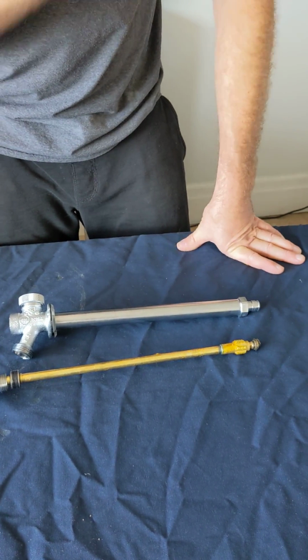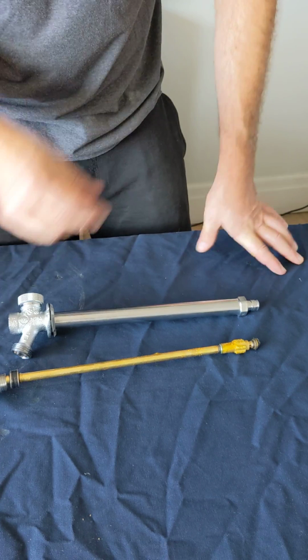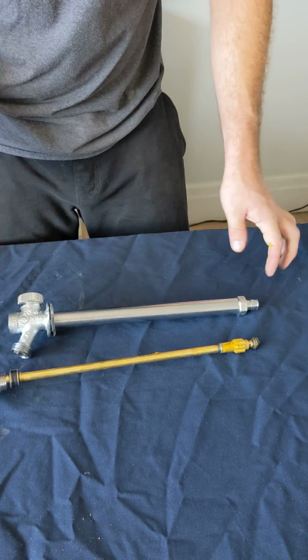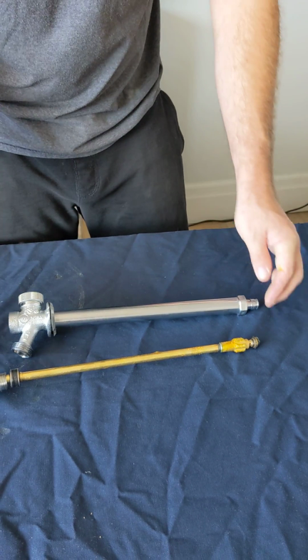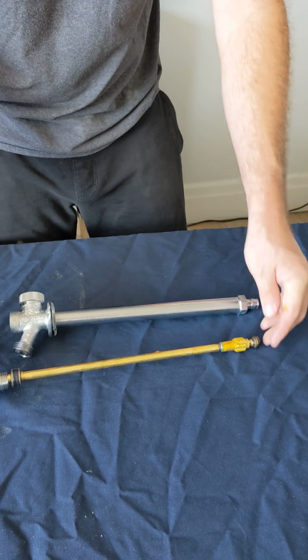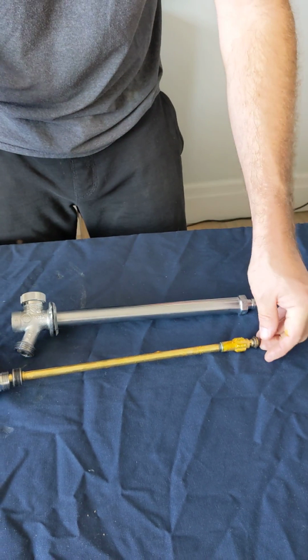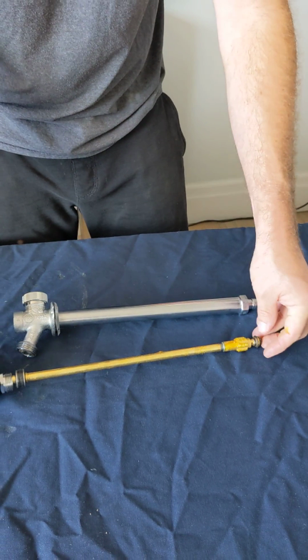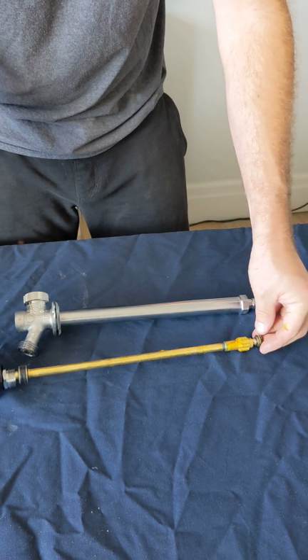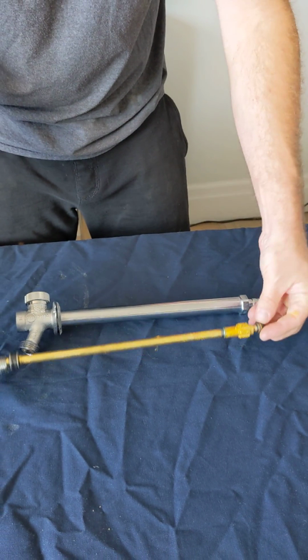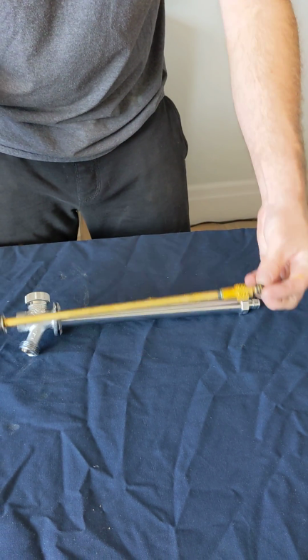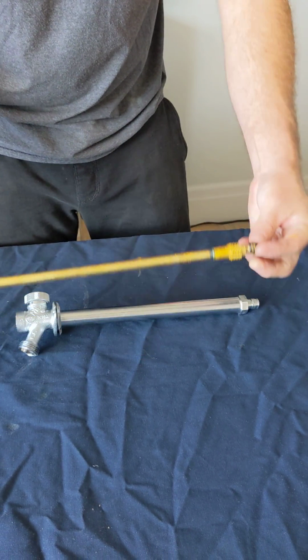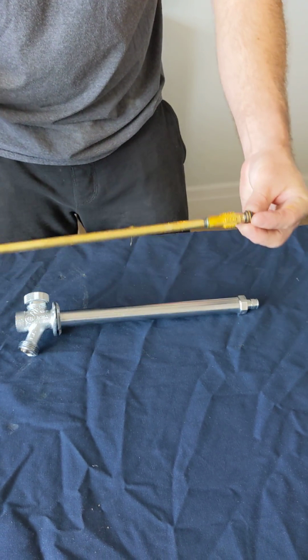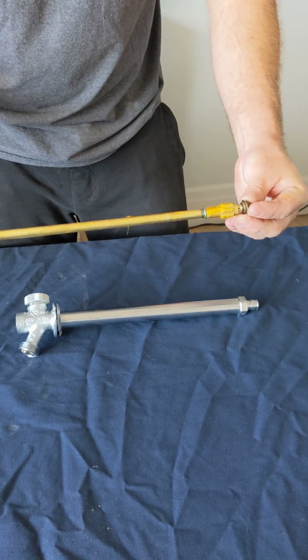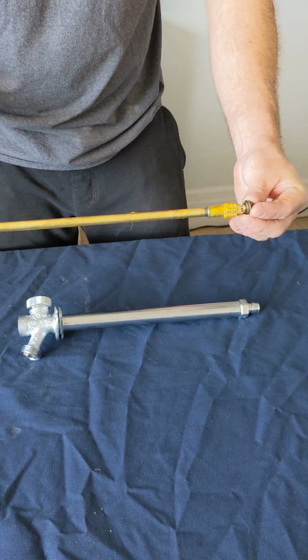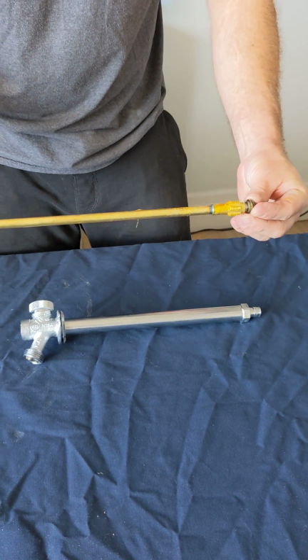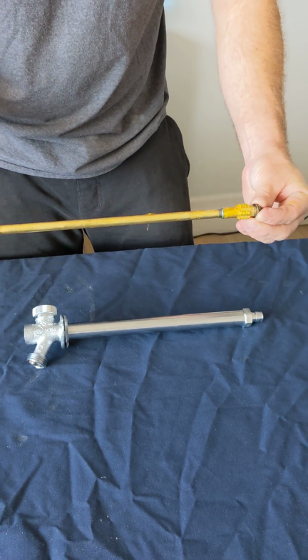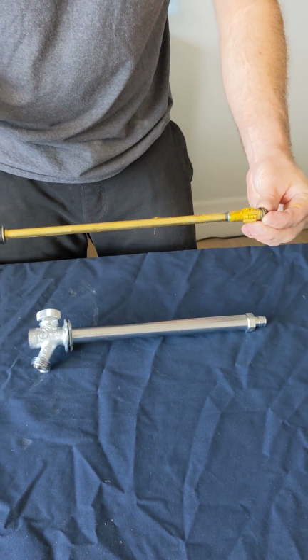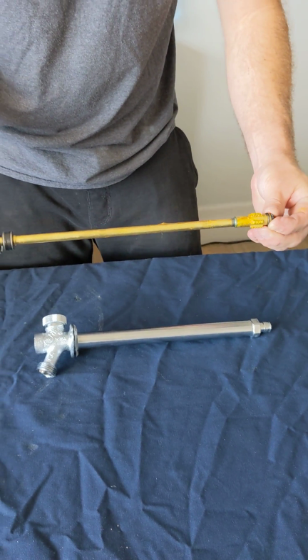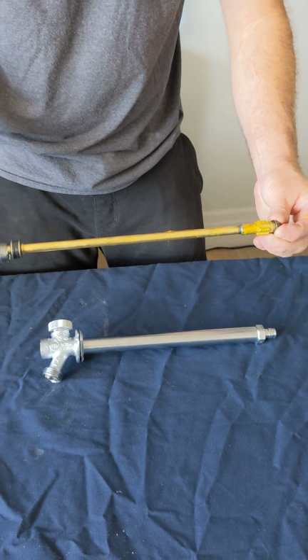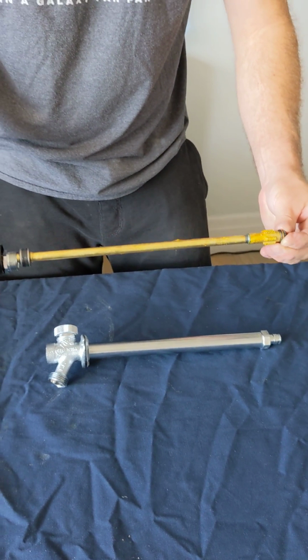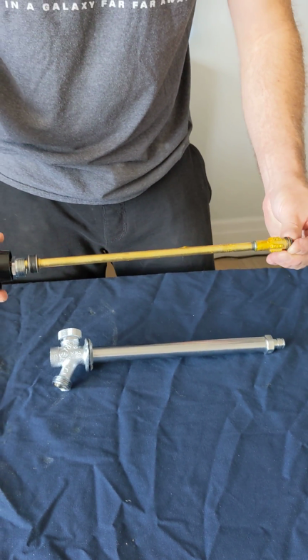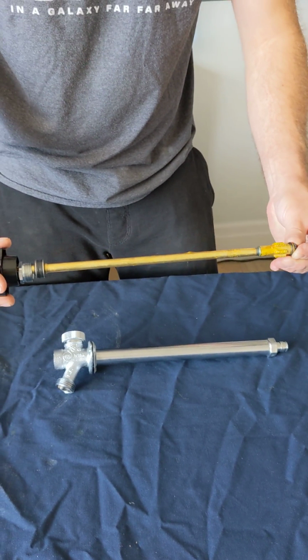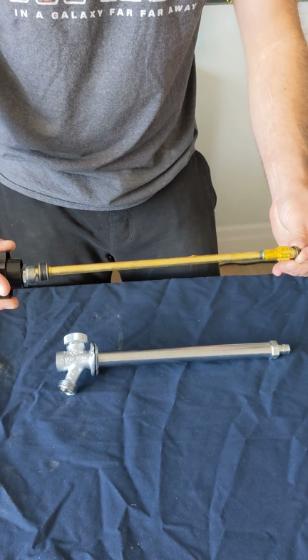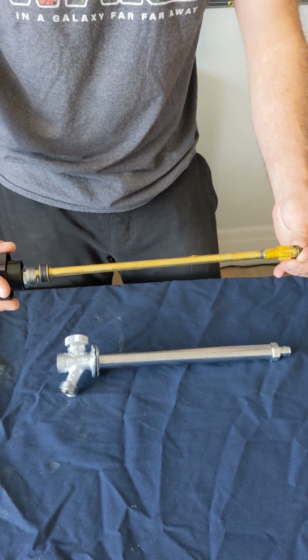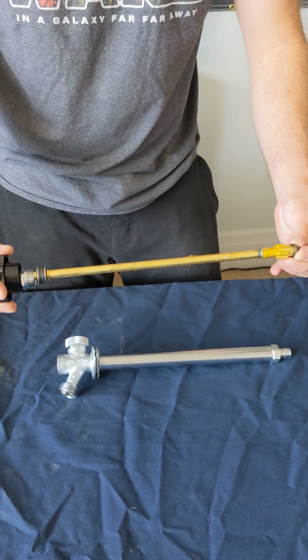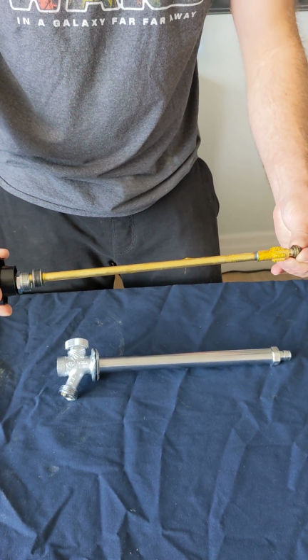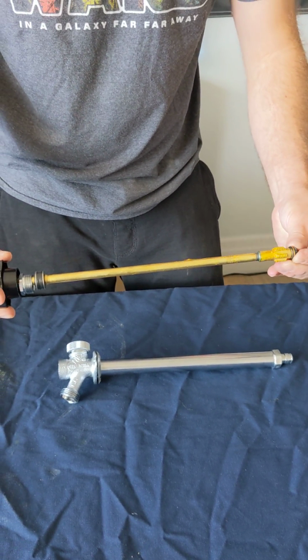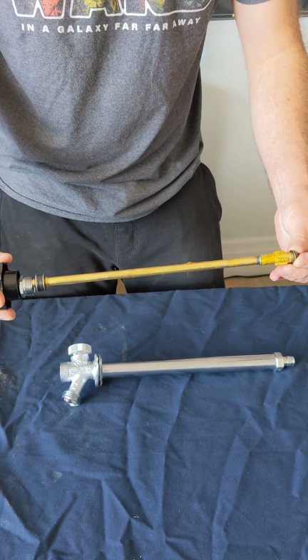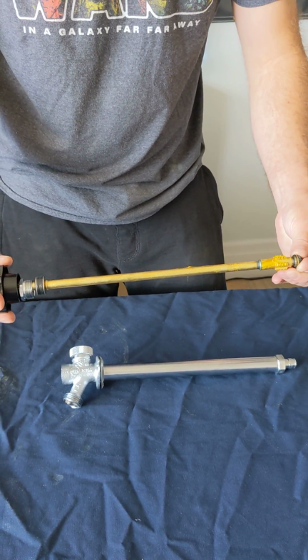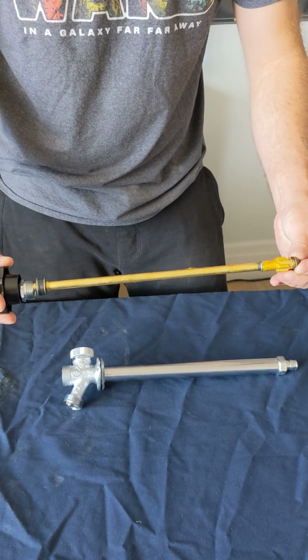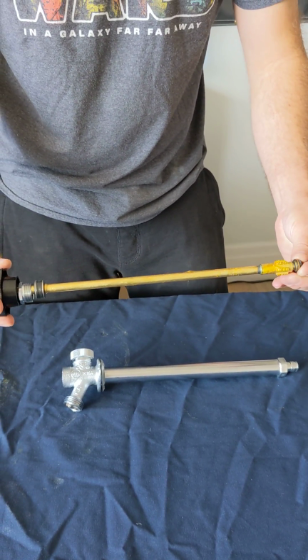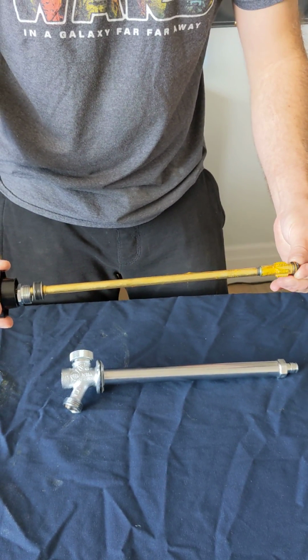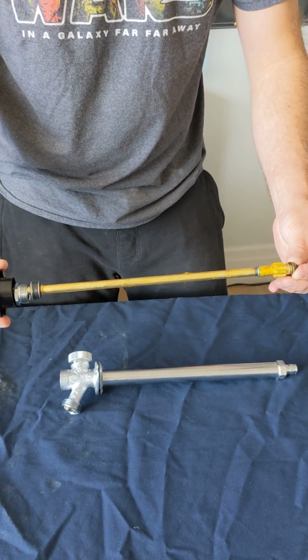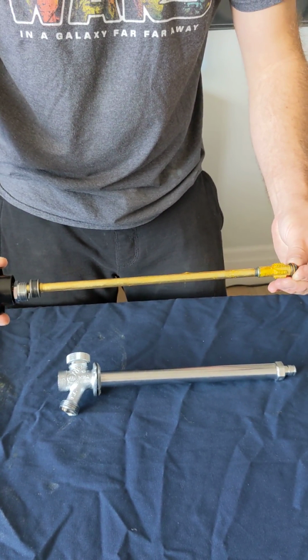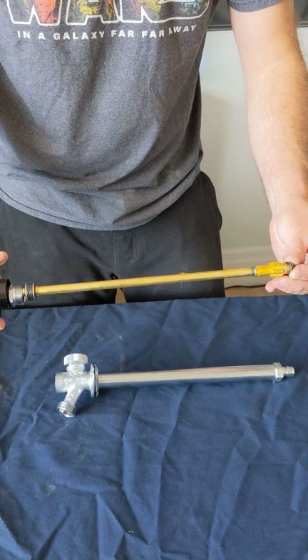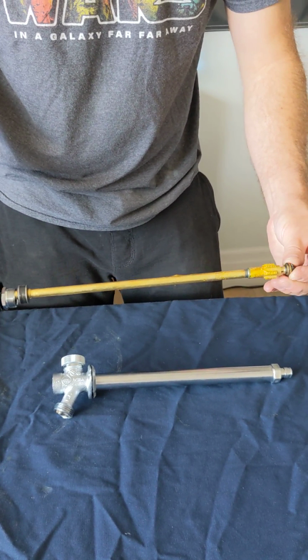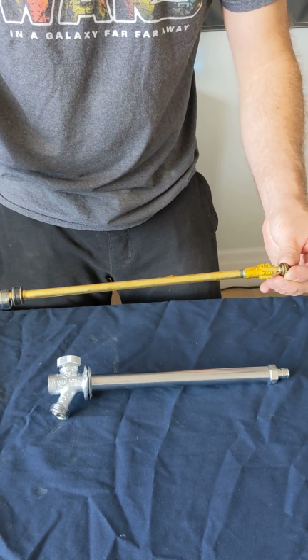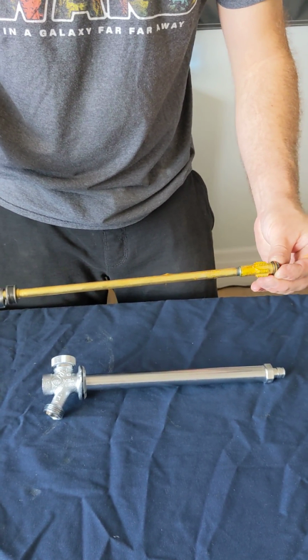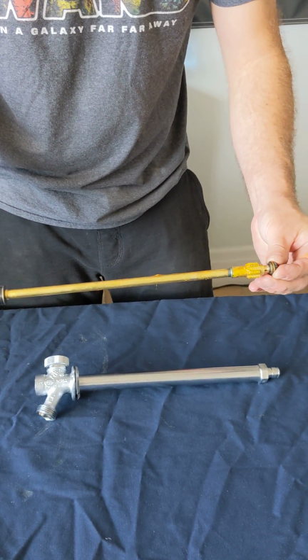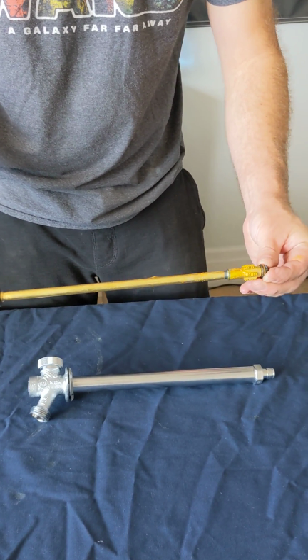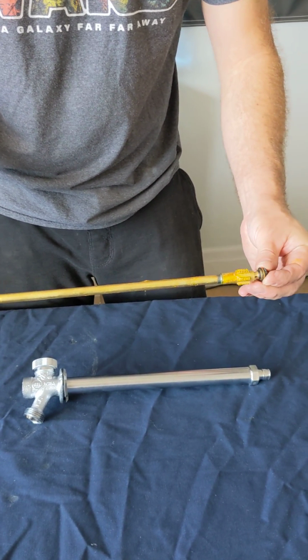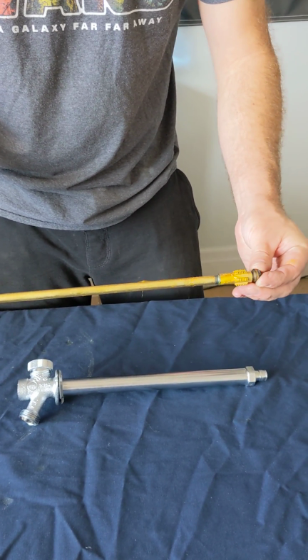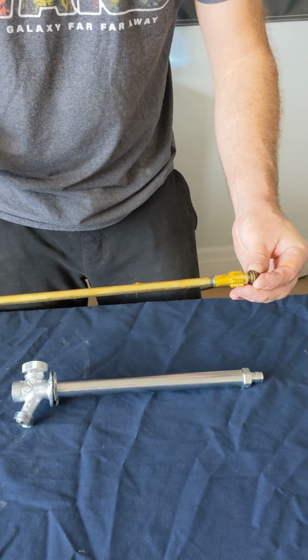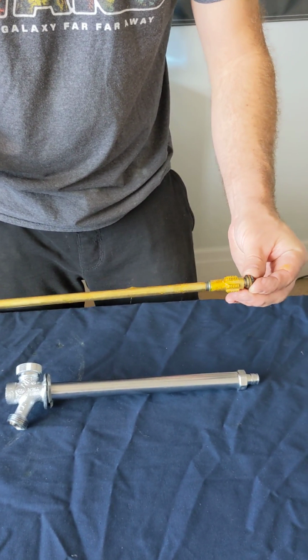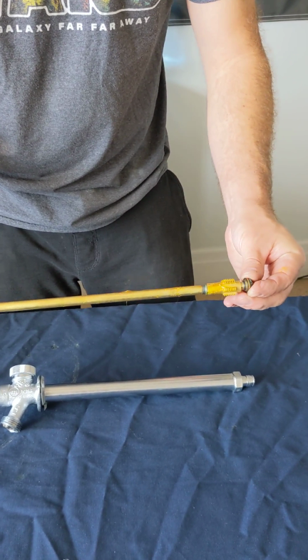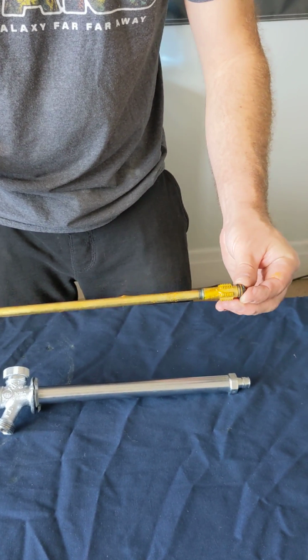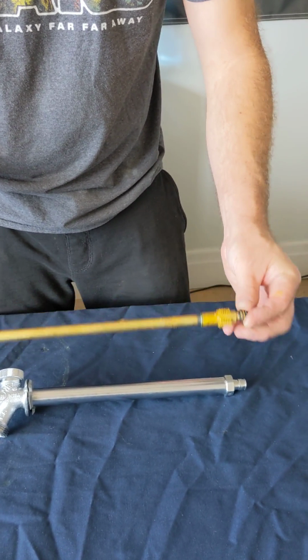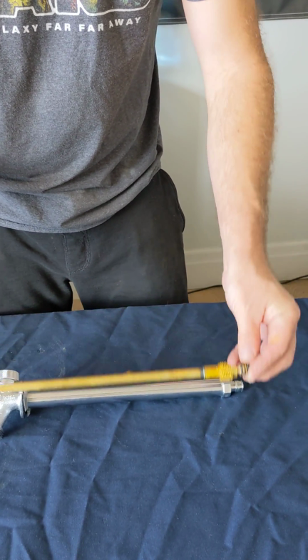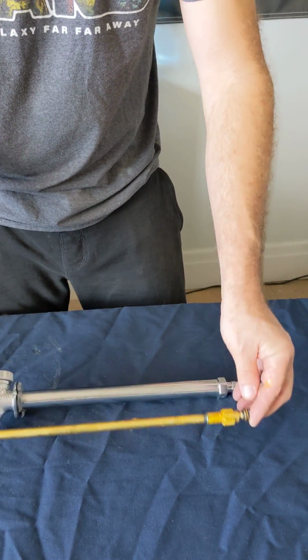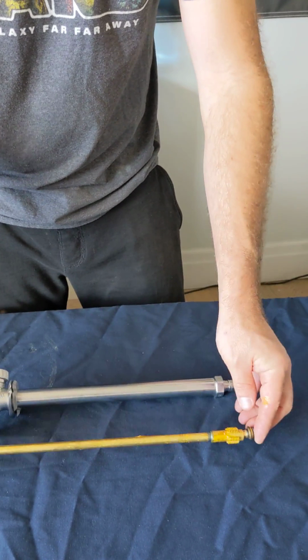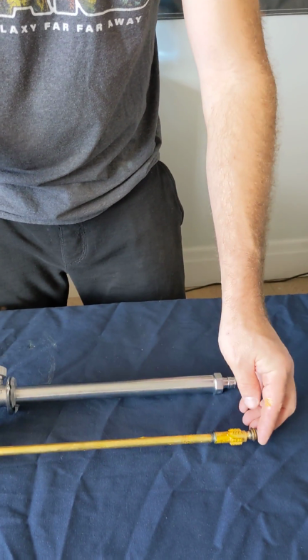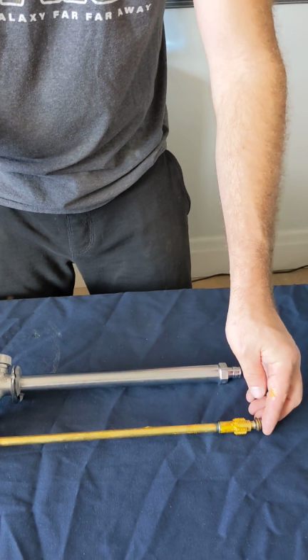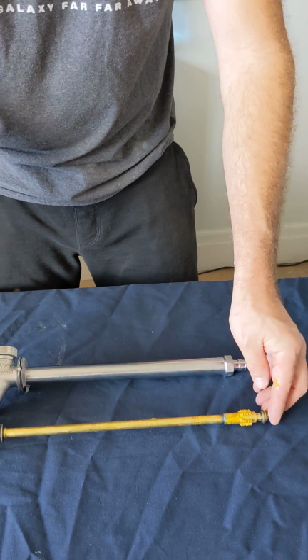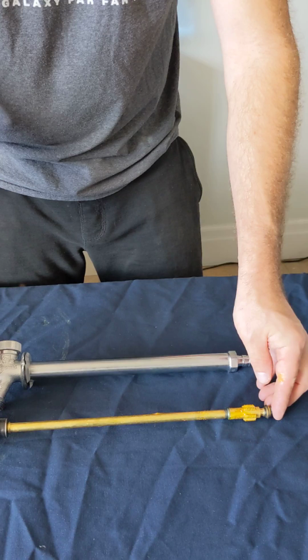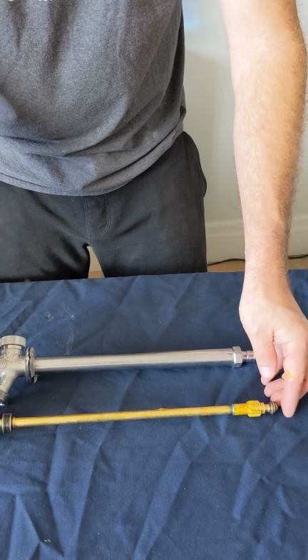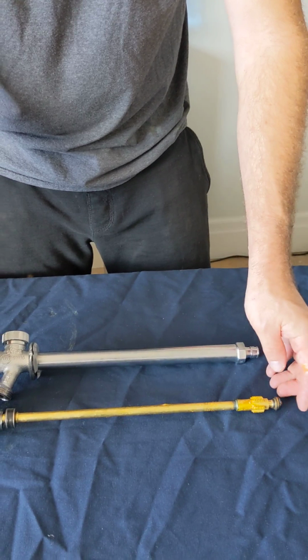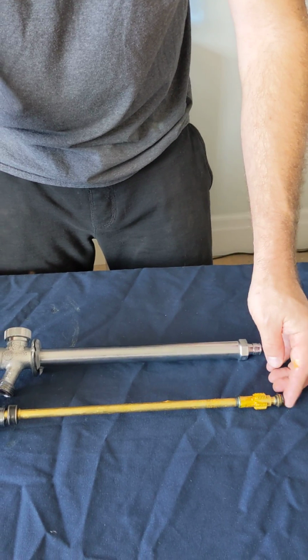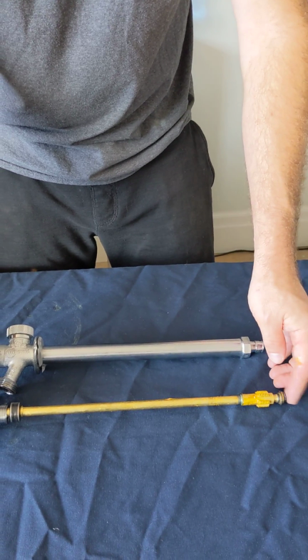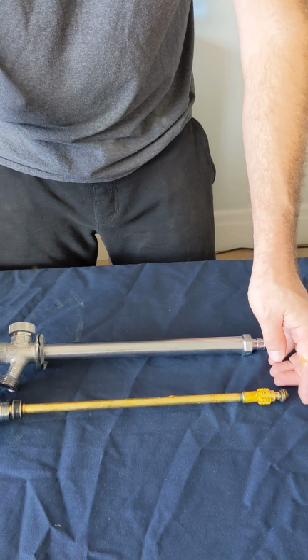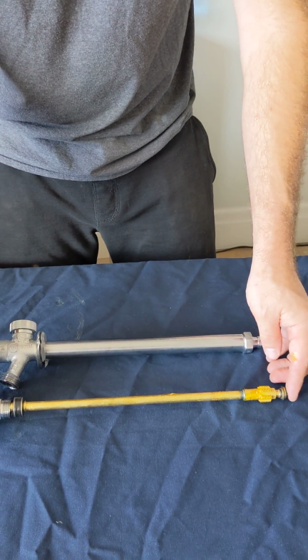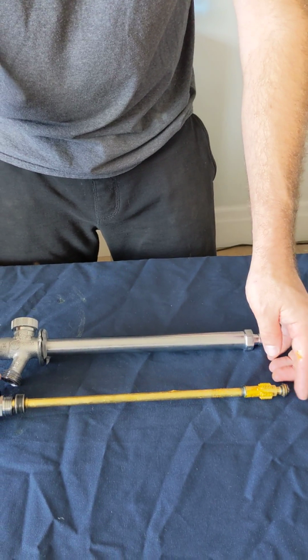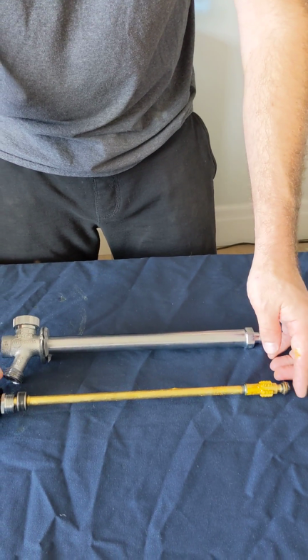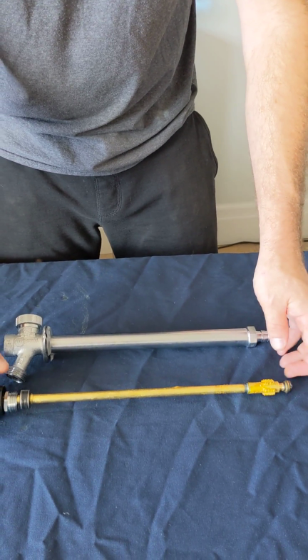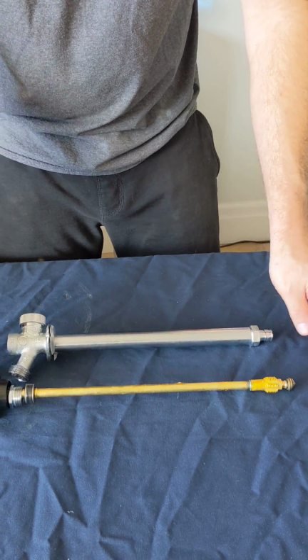Another thing too is when they compress them too tight, it'll actually crush the spring and it won't spring anymore. Something to be cognizant of.